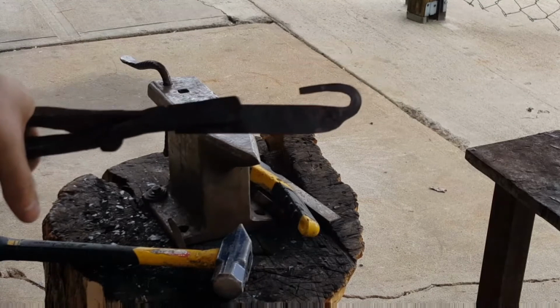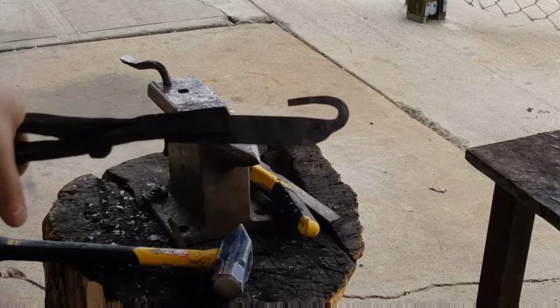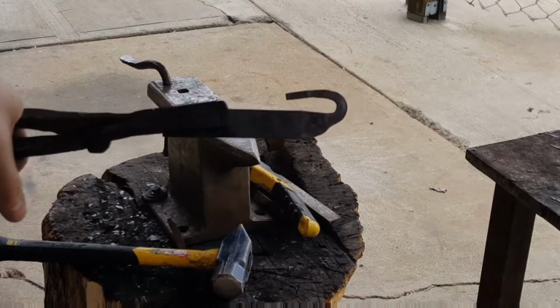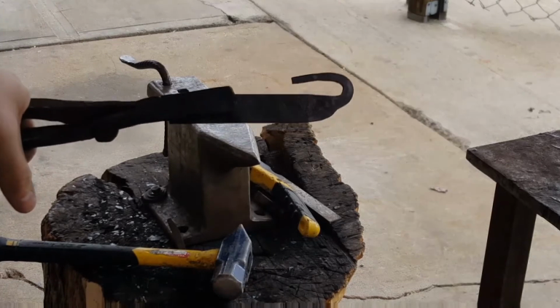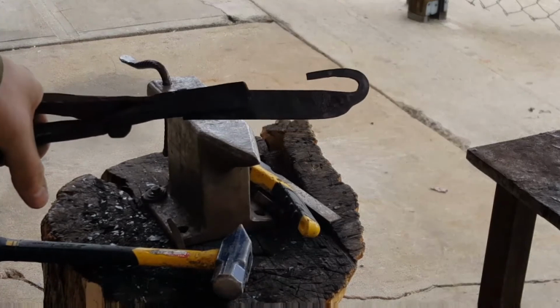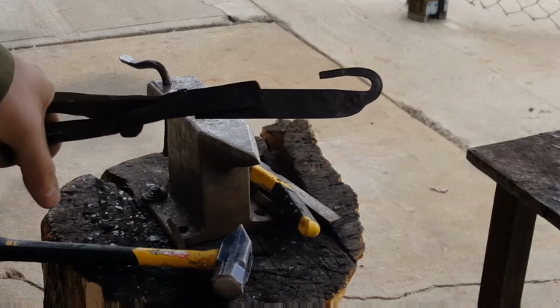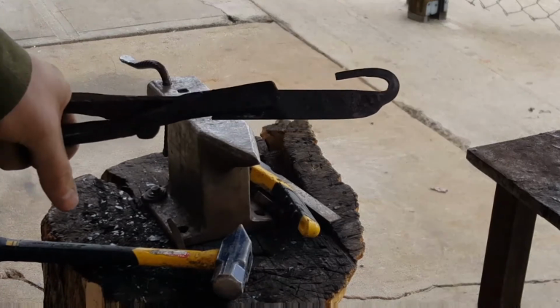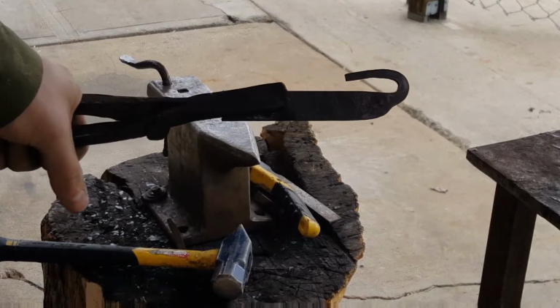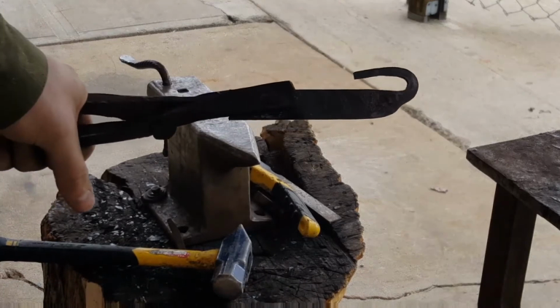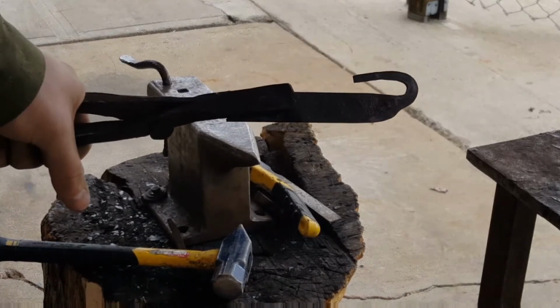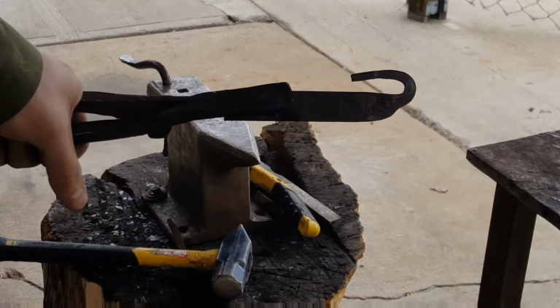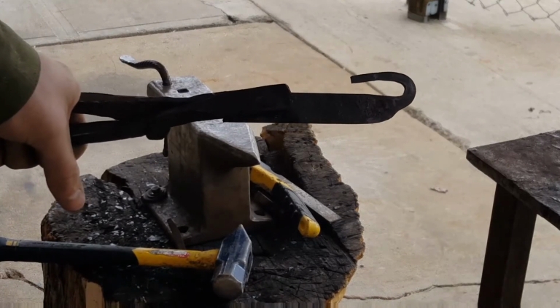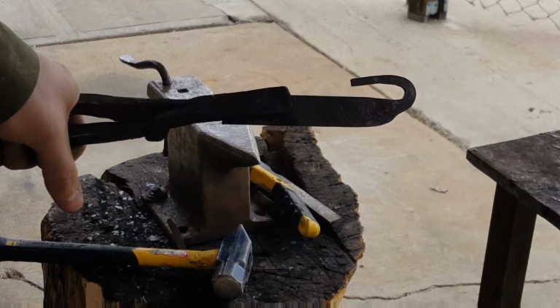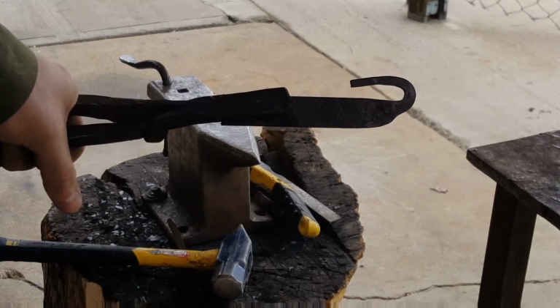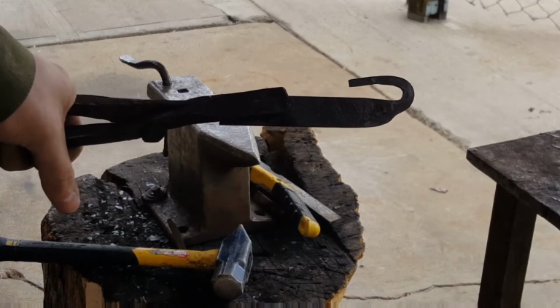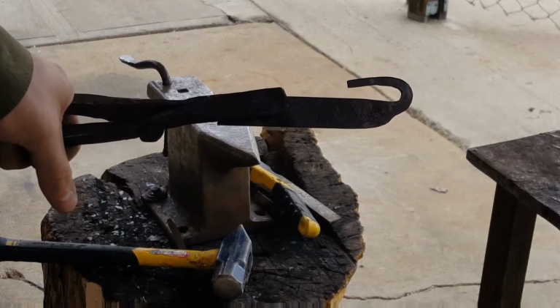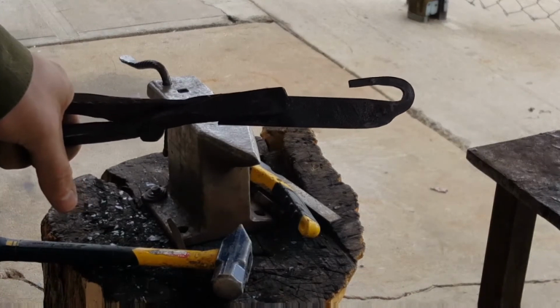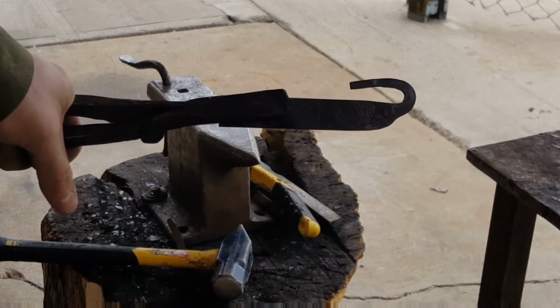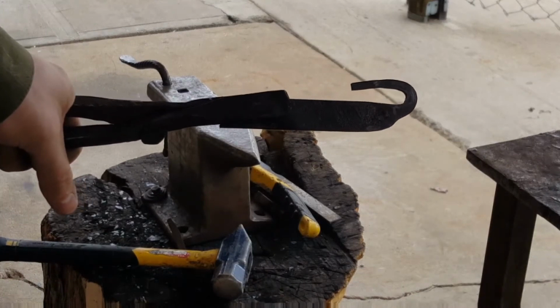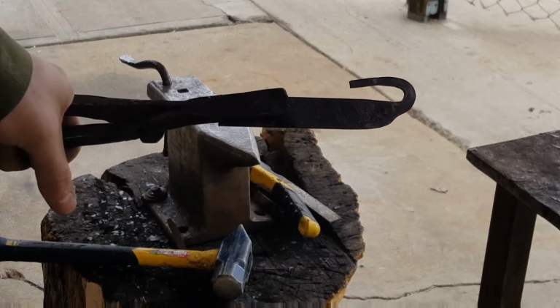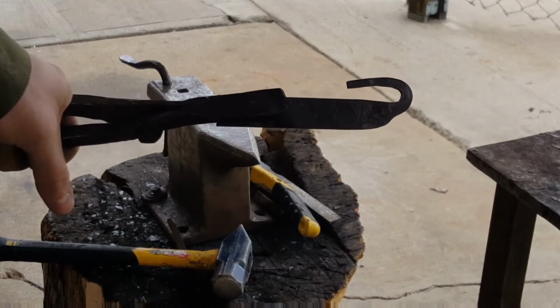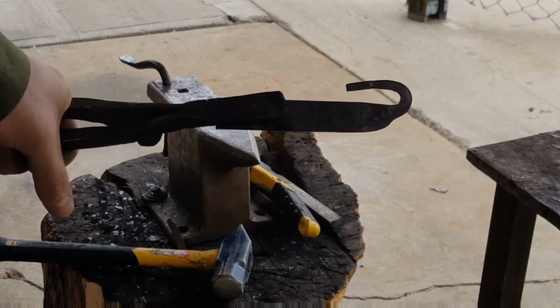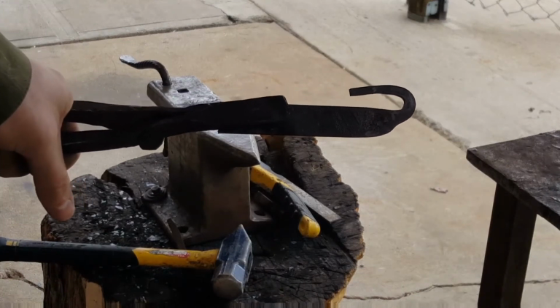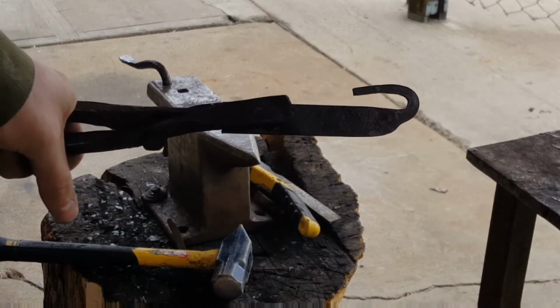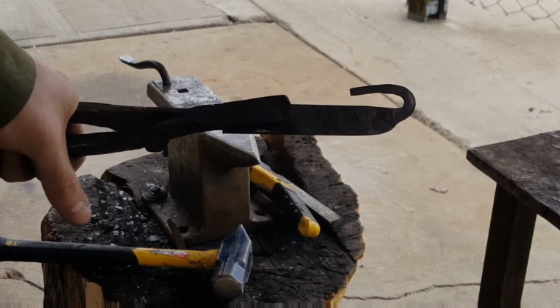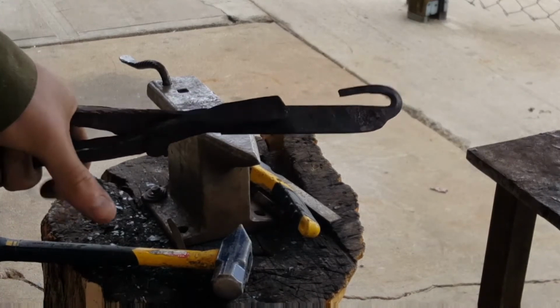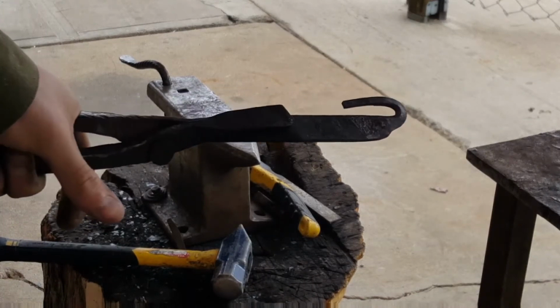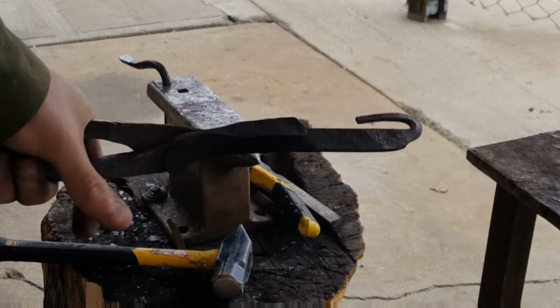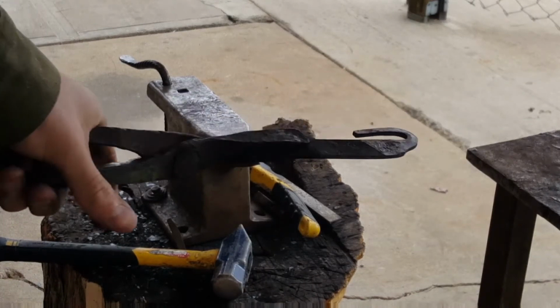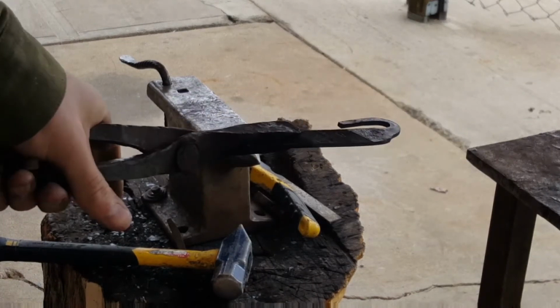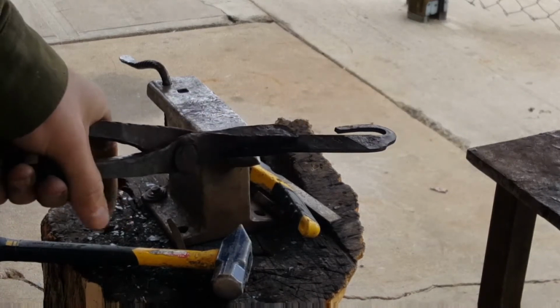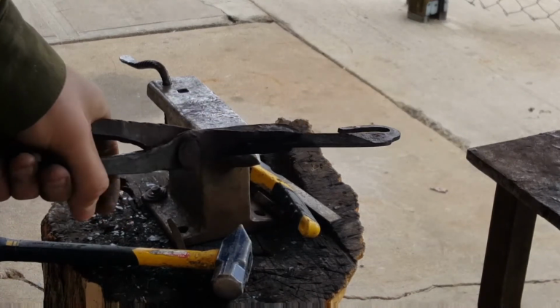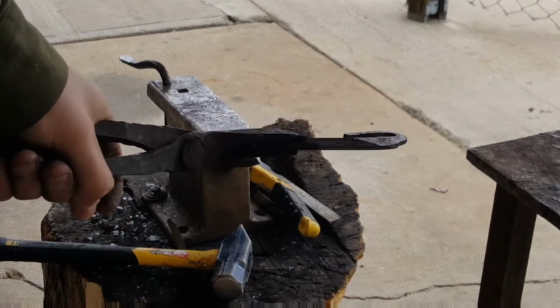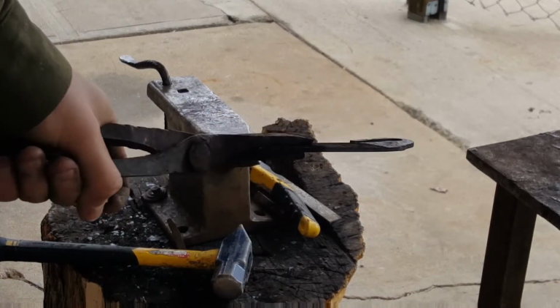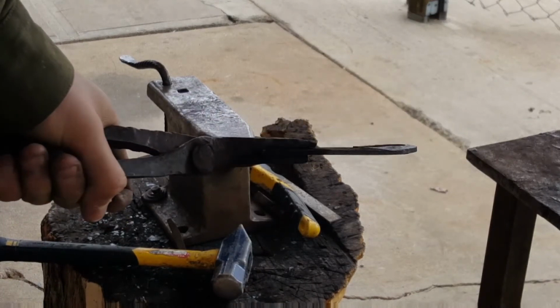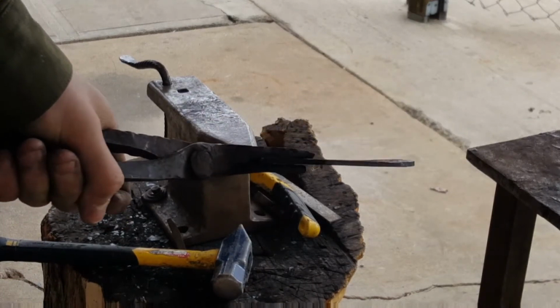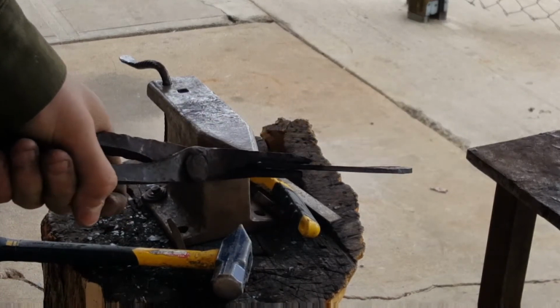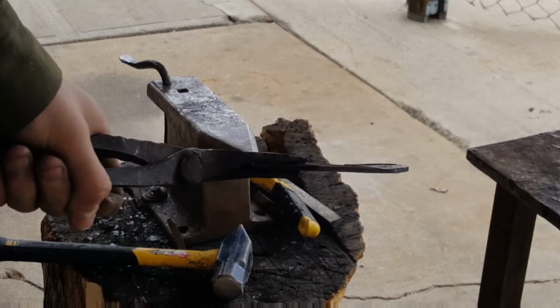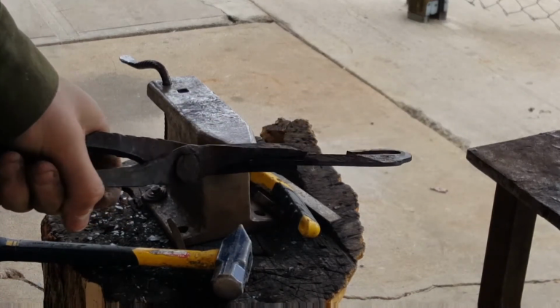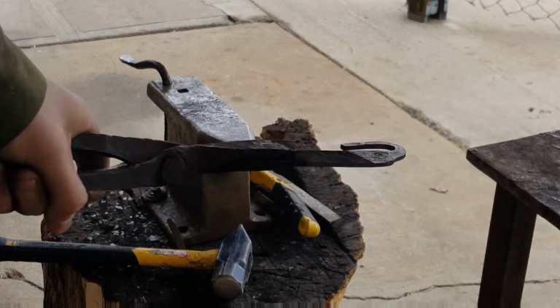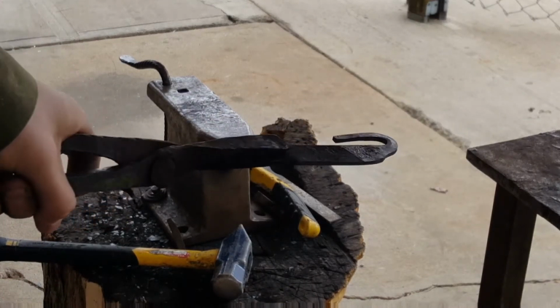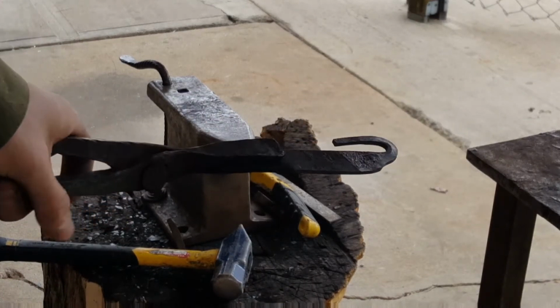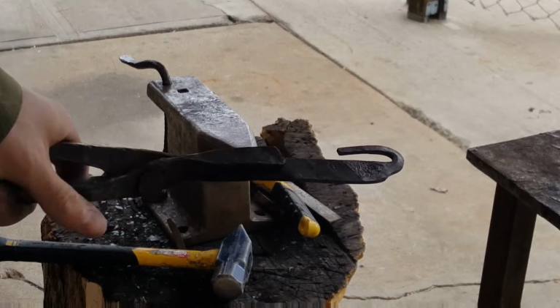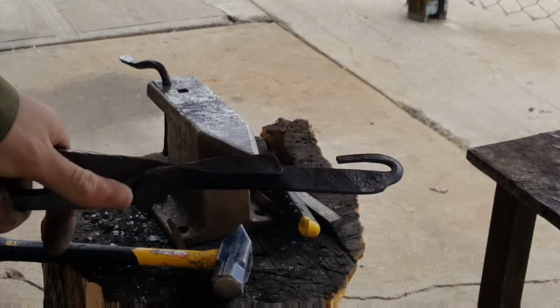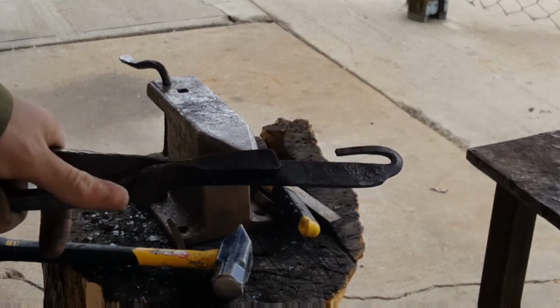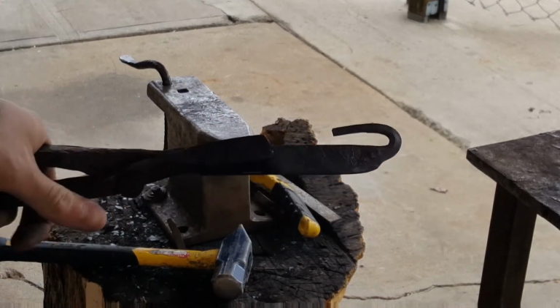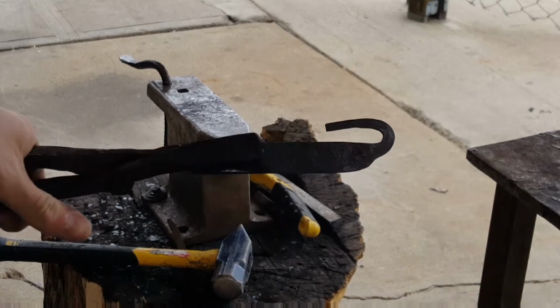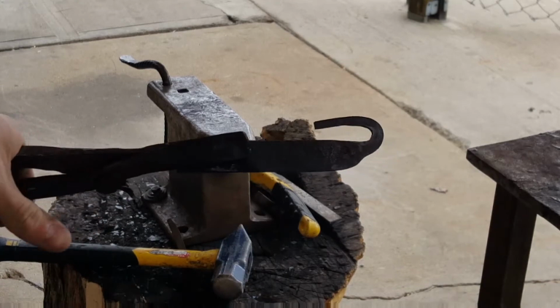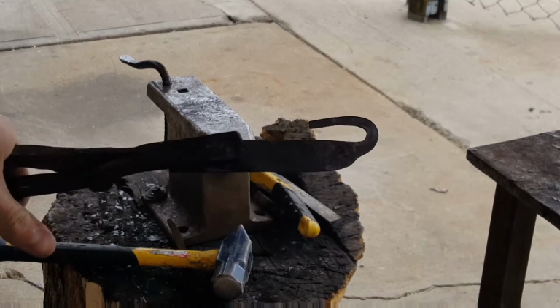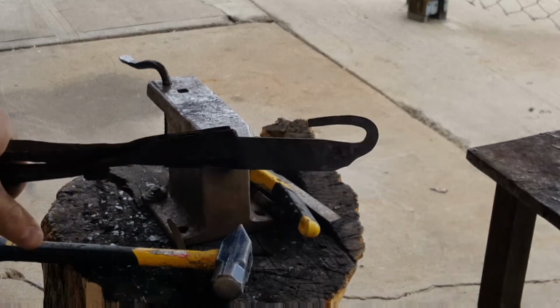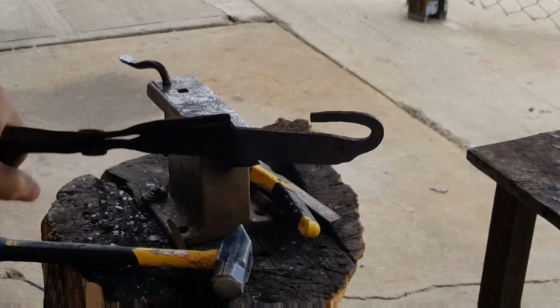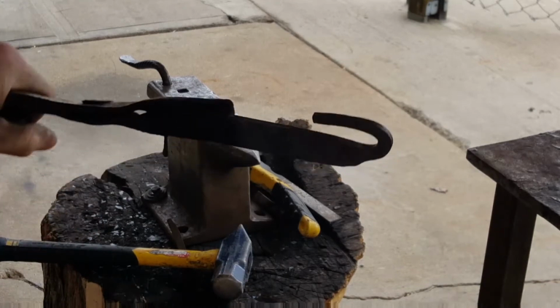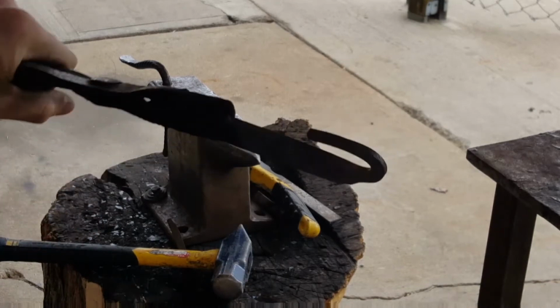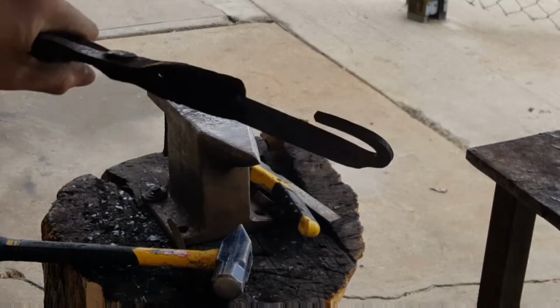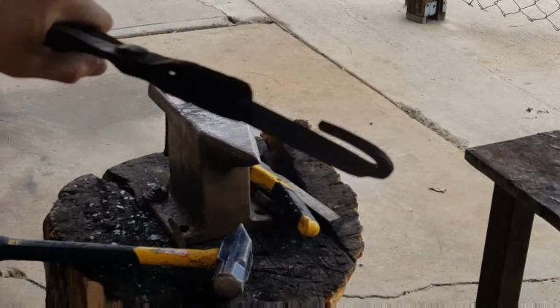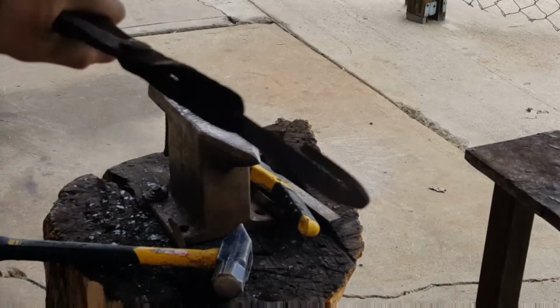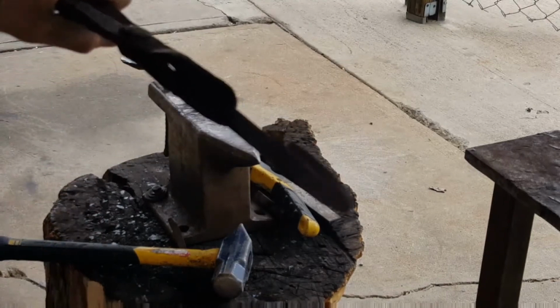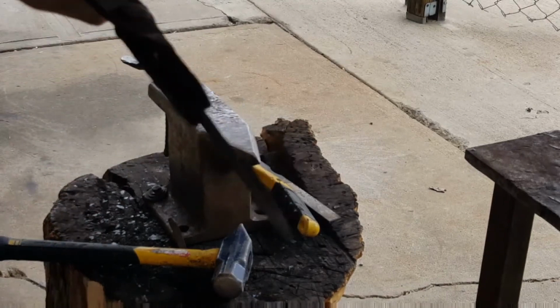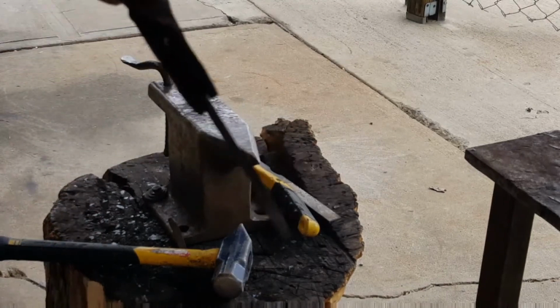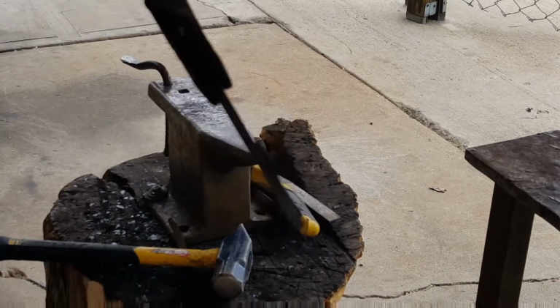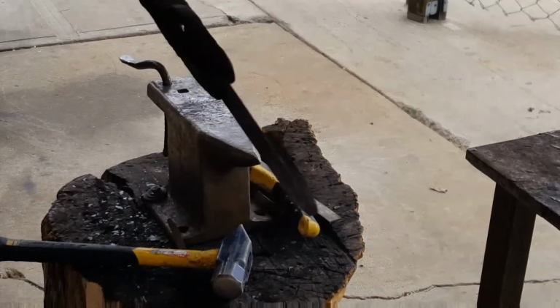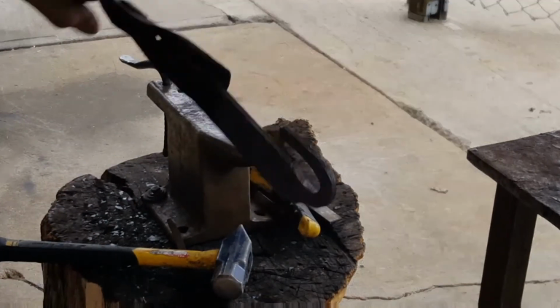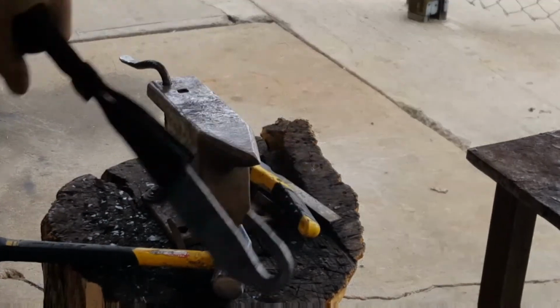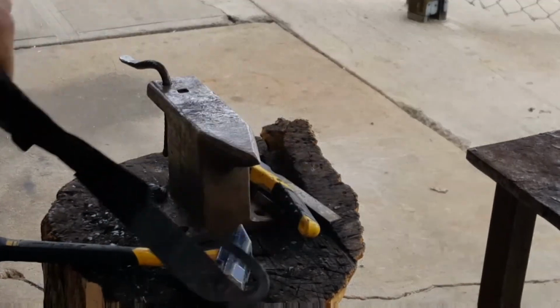Alright, so this is going to be done — there it is. Now all I'm going to do is go back, wire brush it, clean it up, and straighten everything.